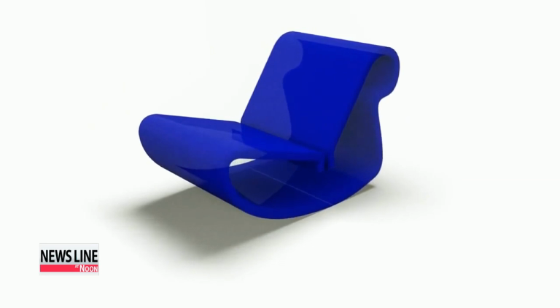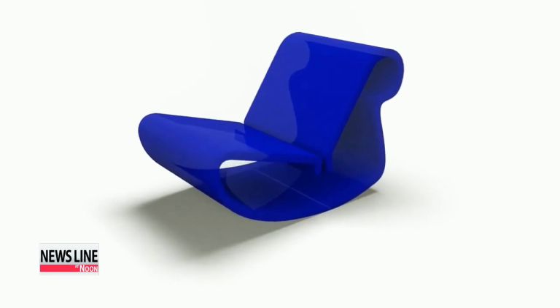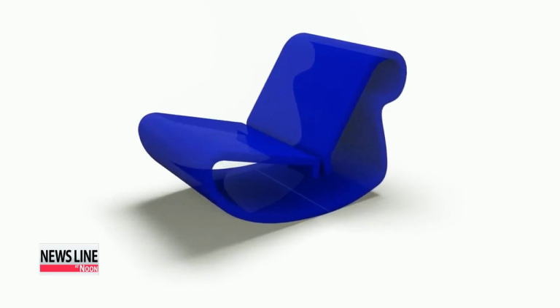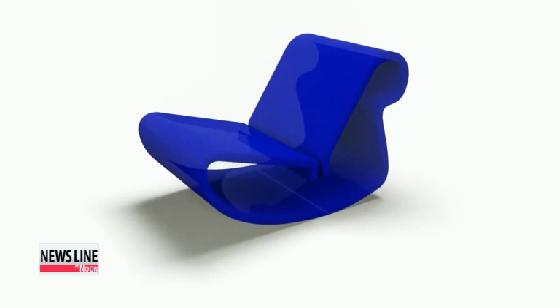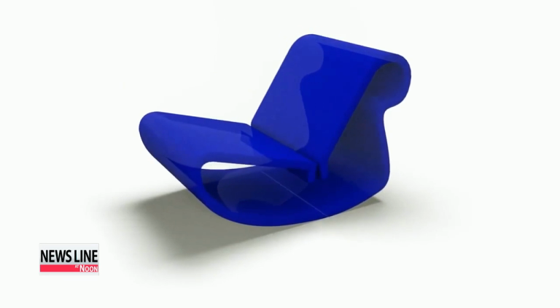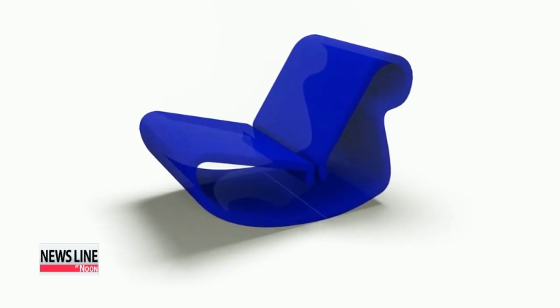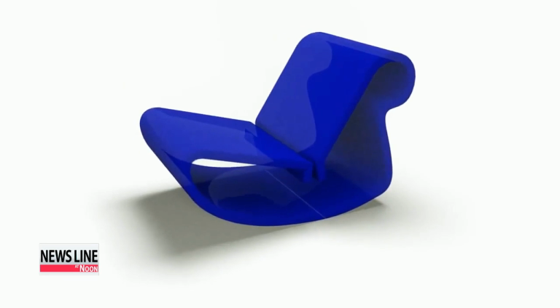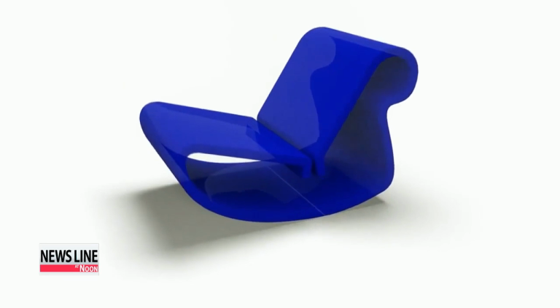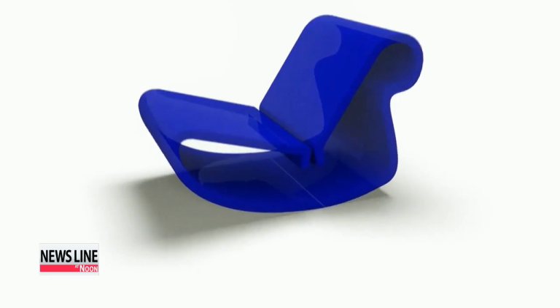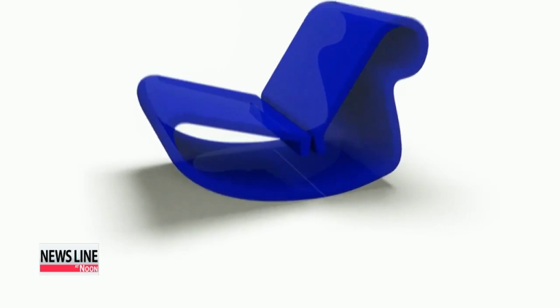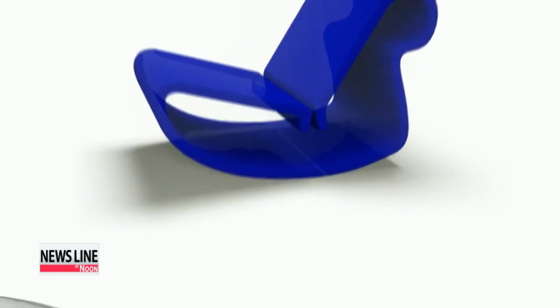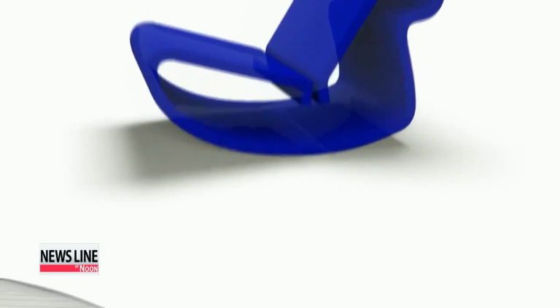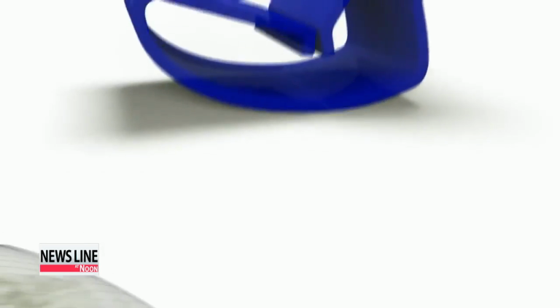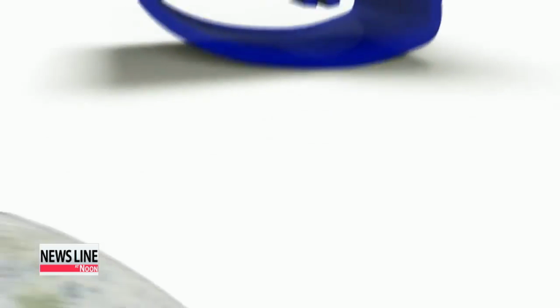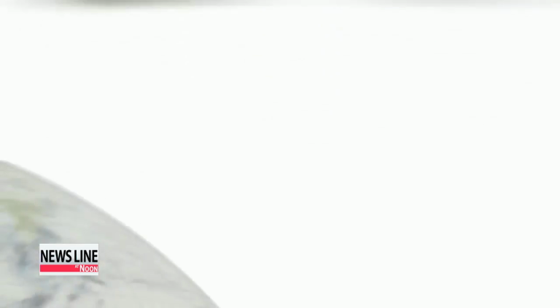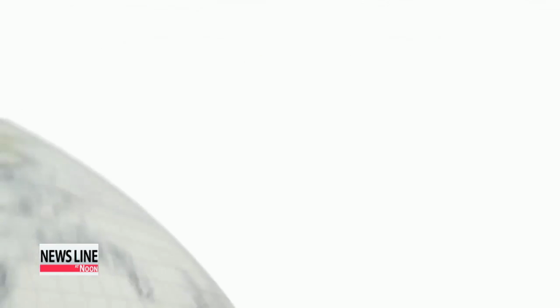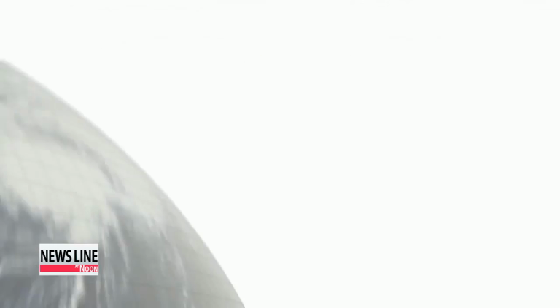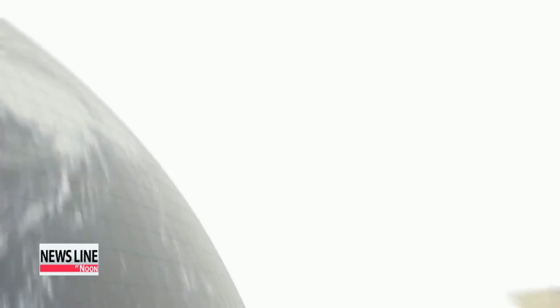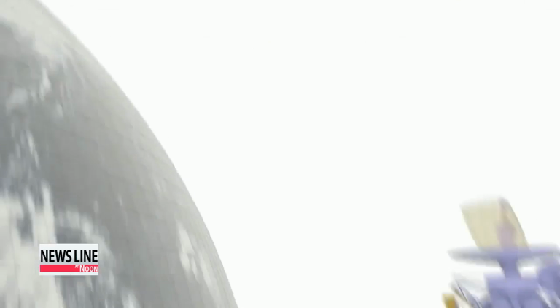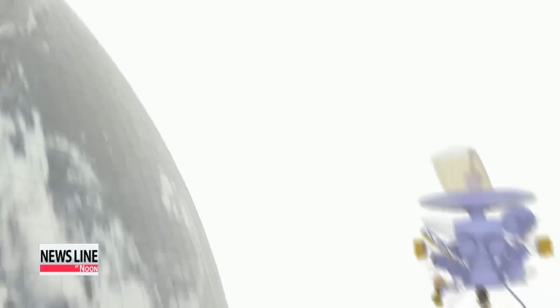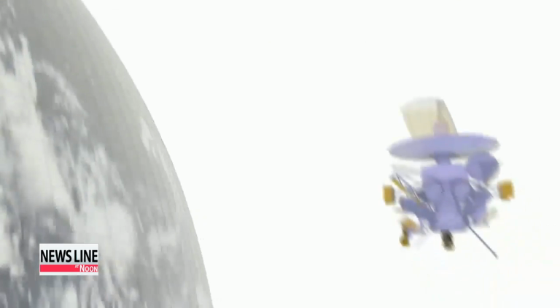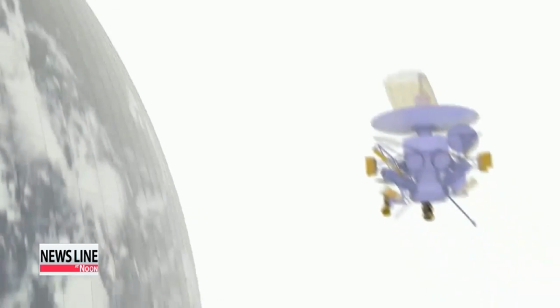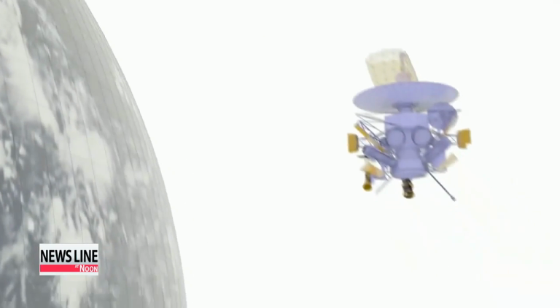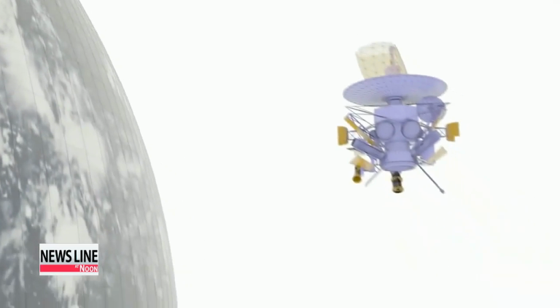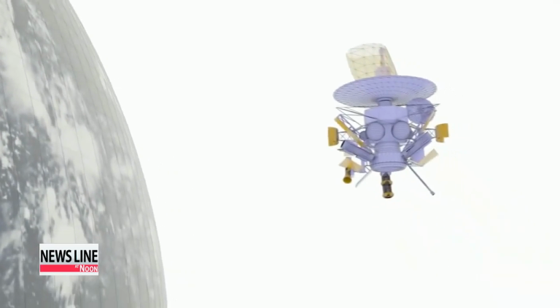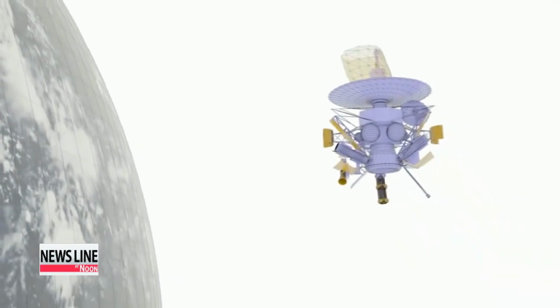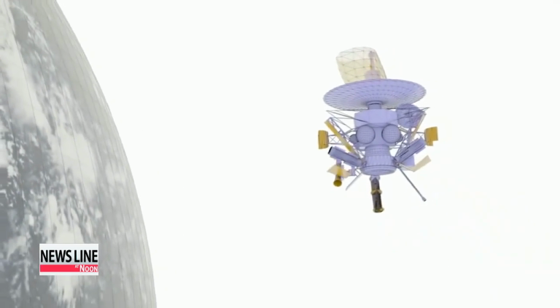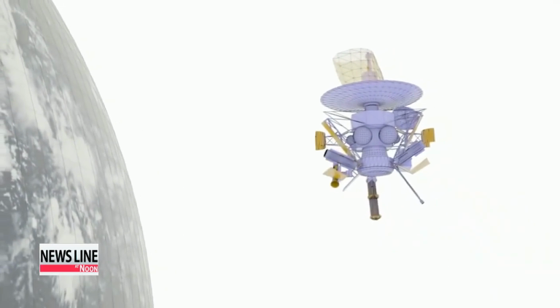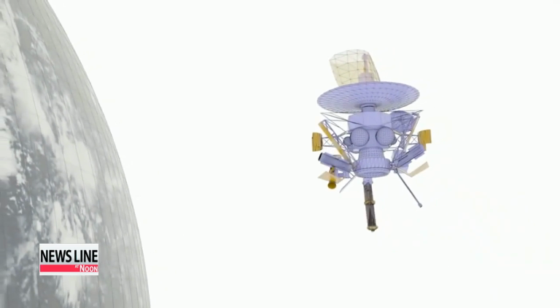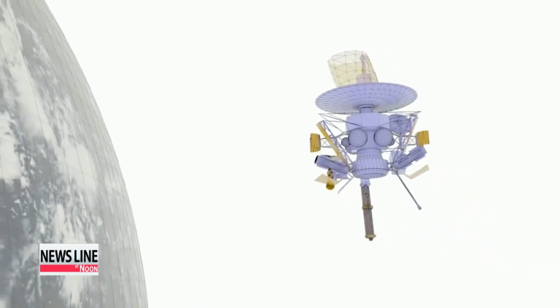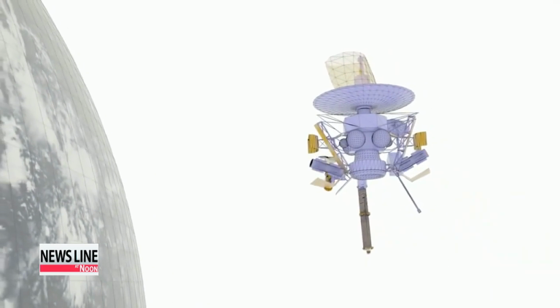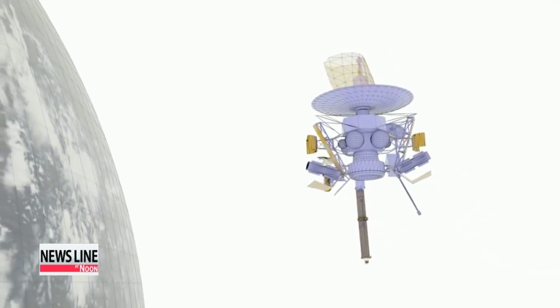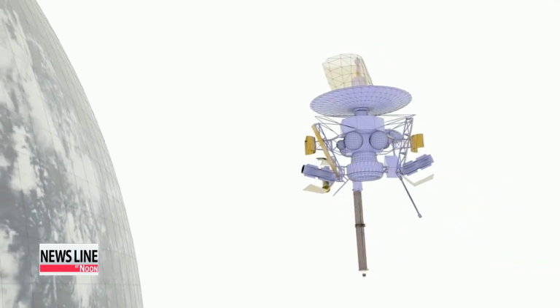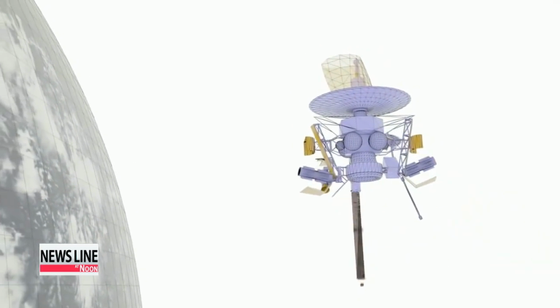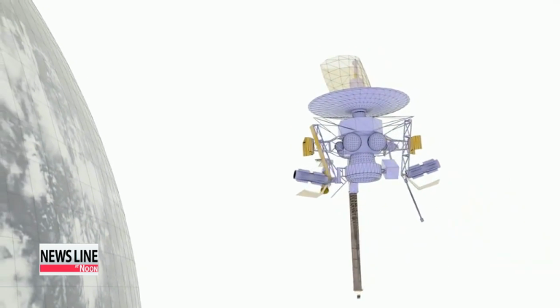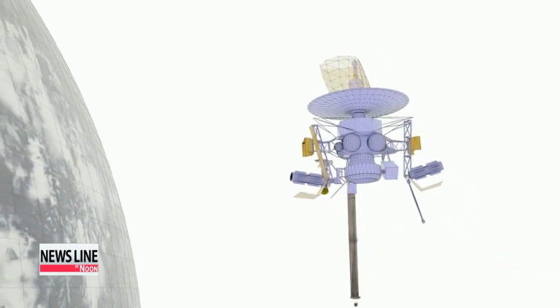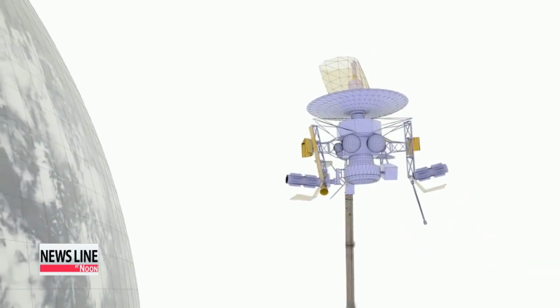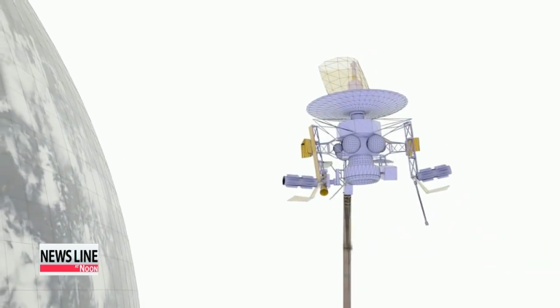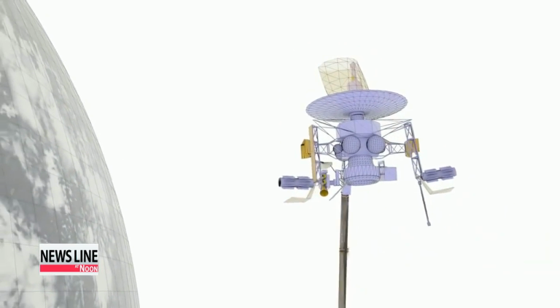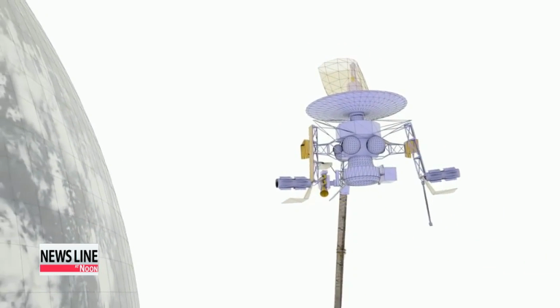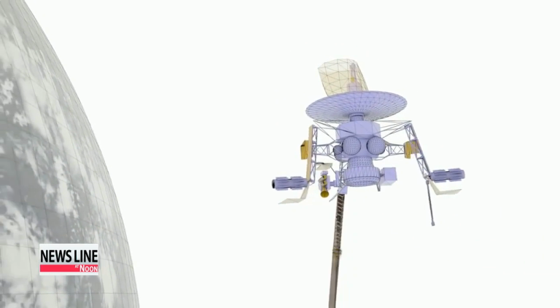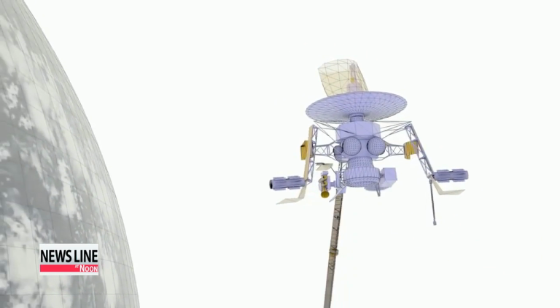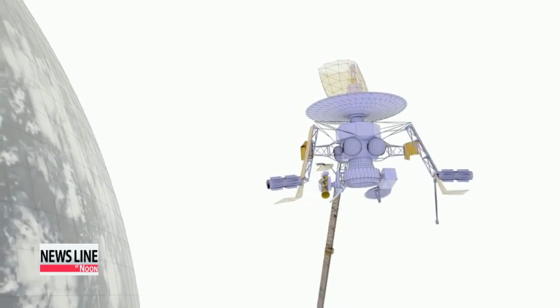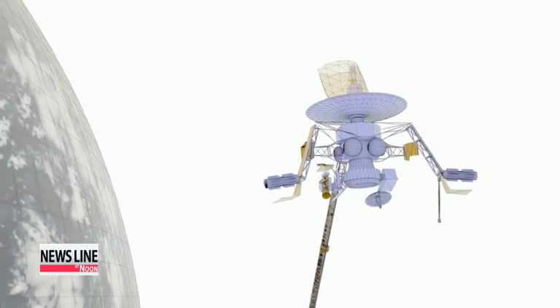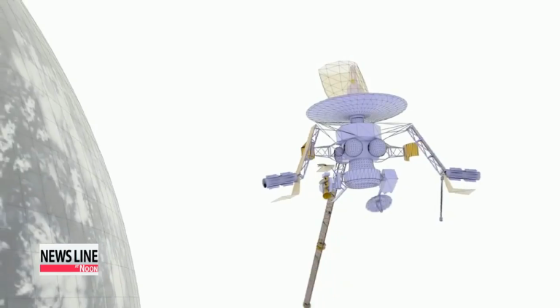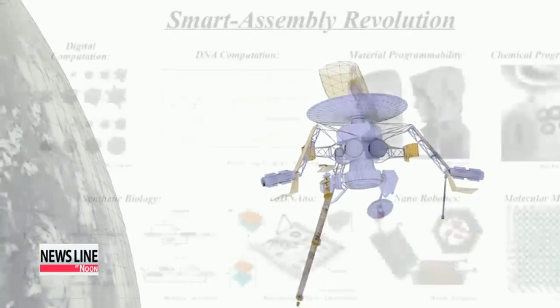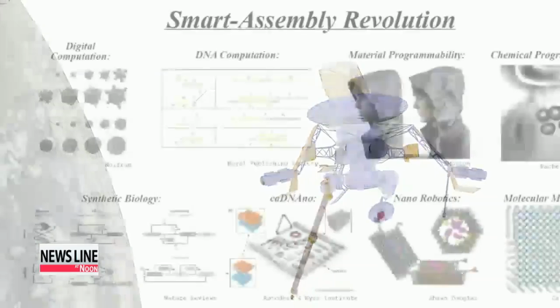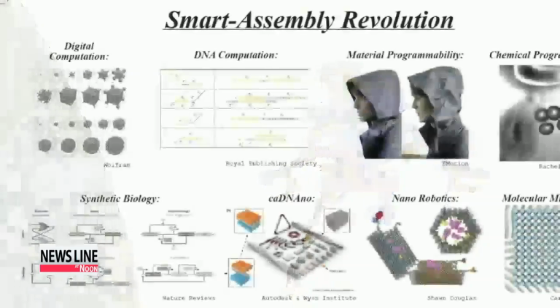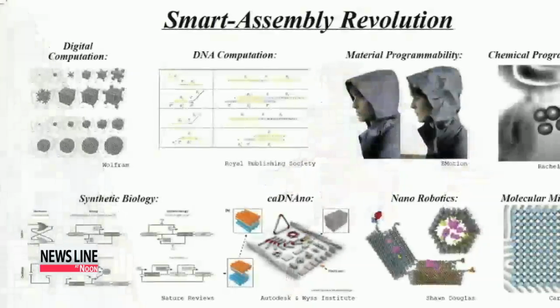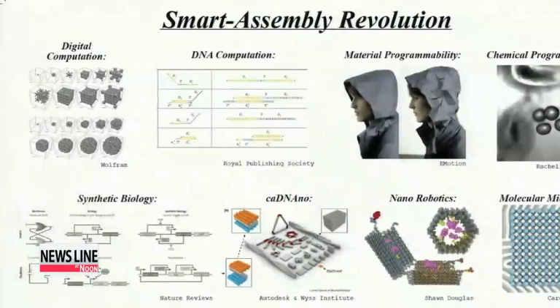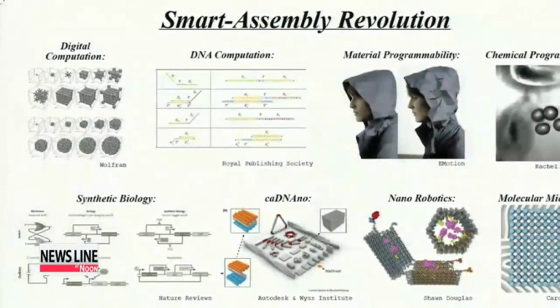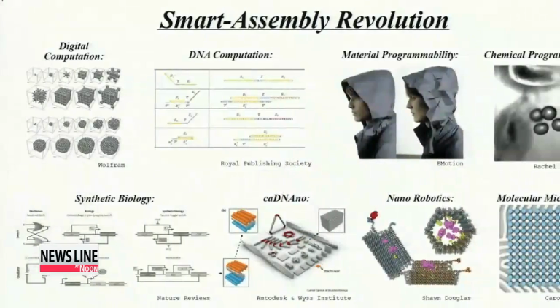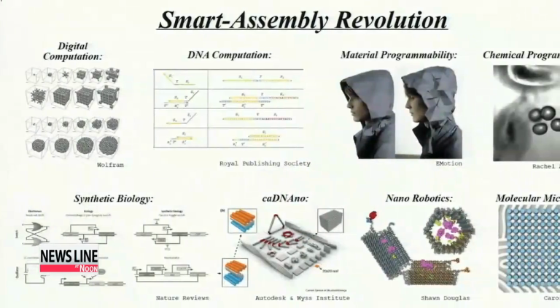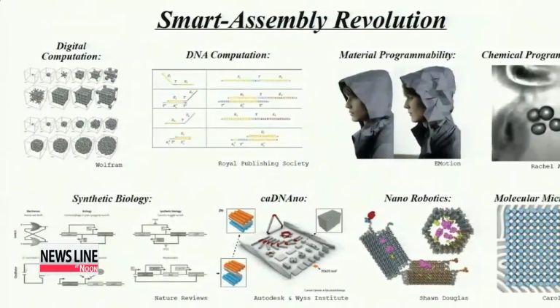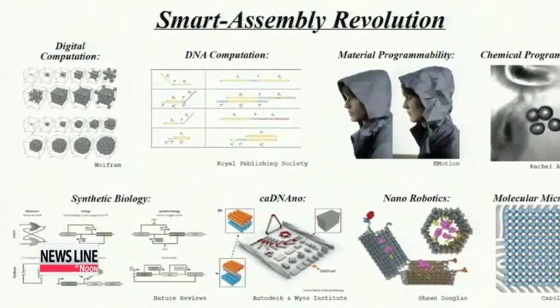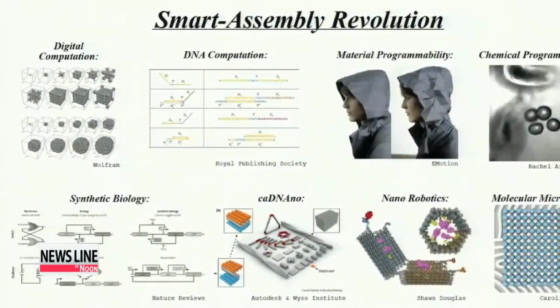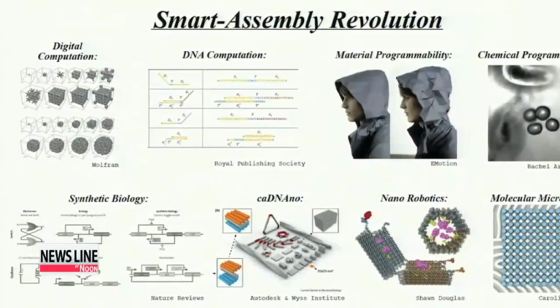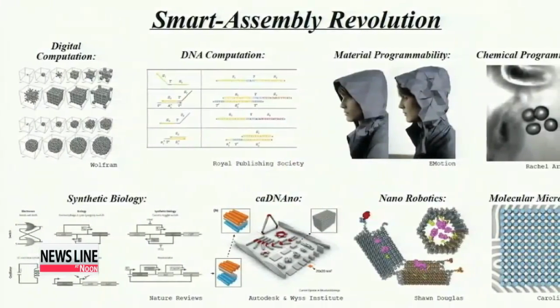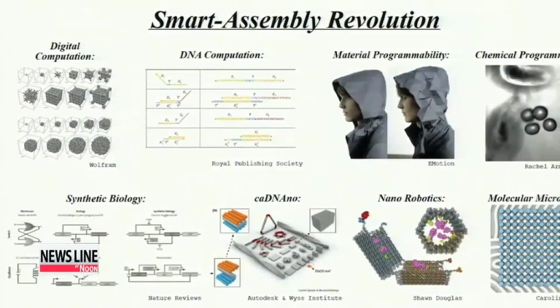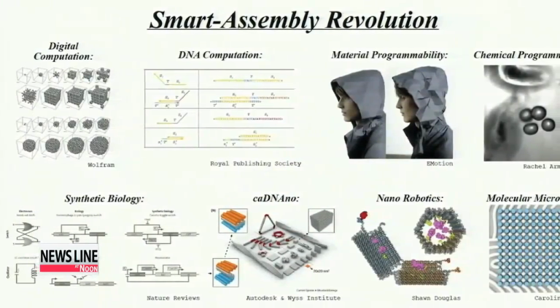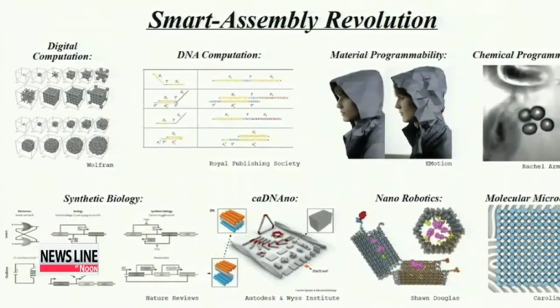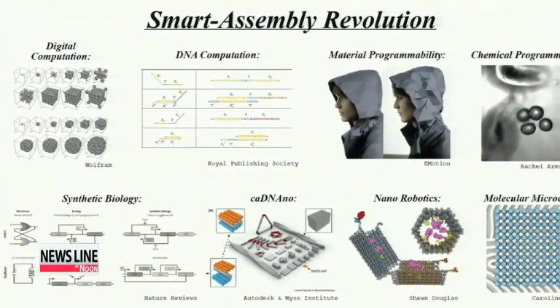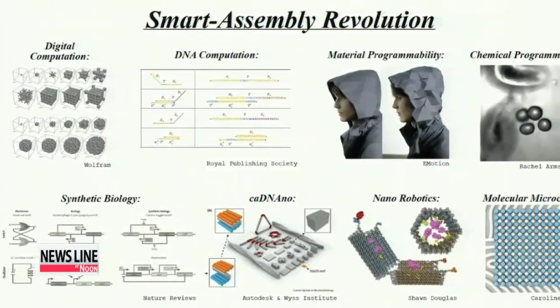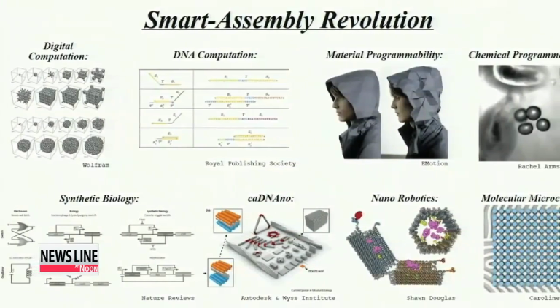The U.S. plans to pour 30 million U.S. dollars into 4-D technology development this year. Shin Se-min, Arirang News.